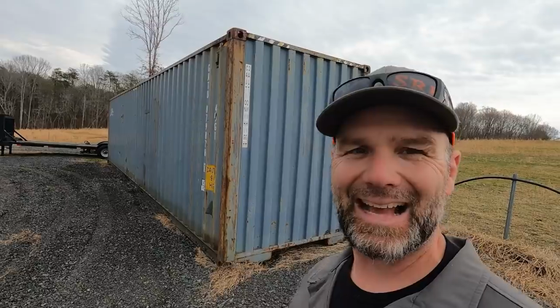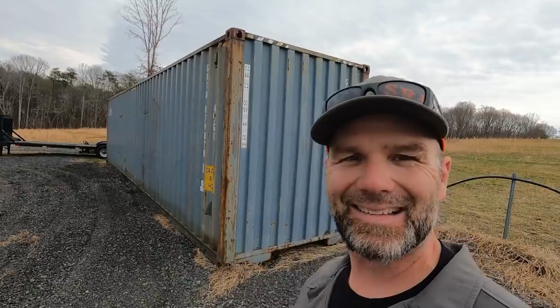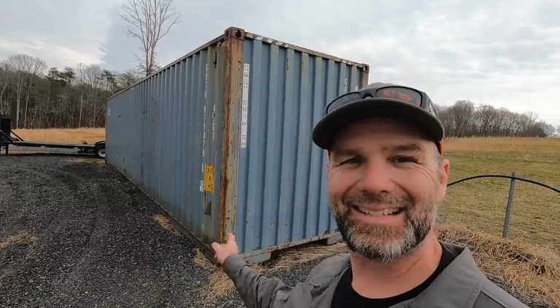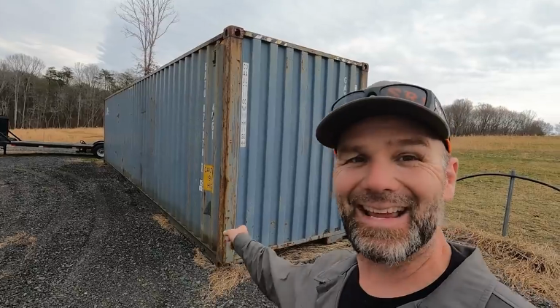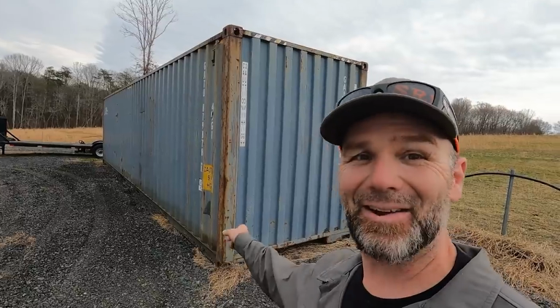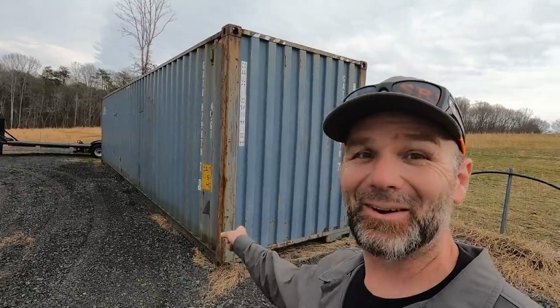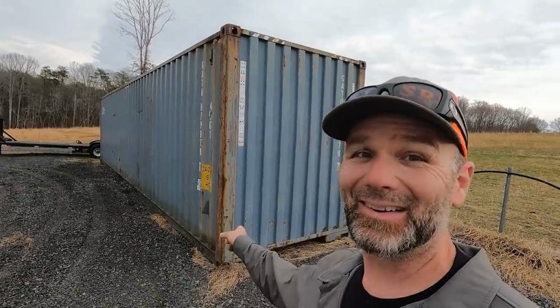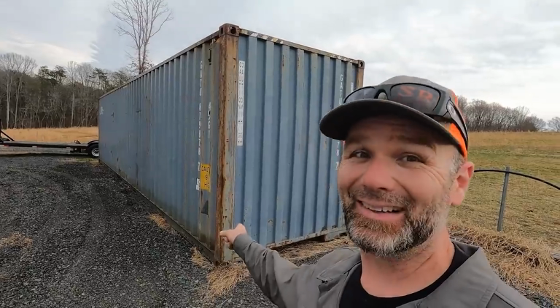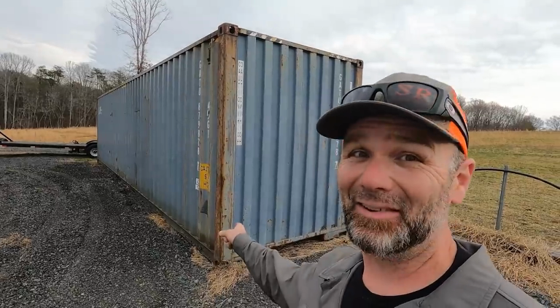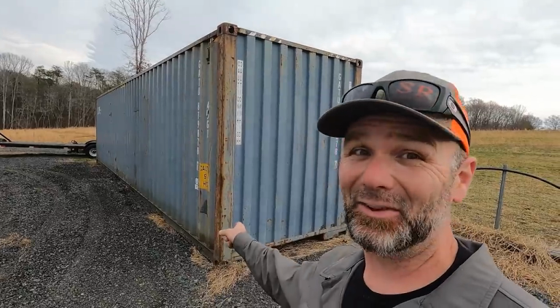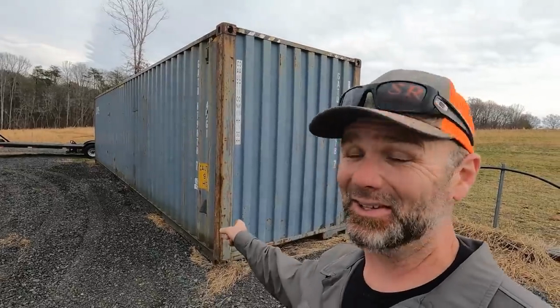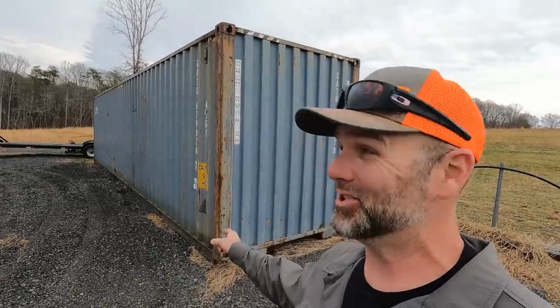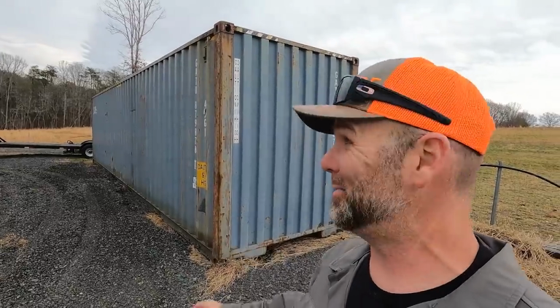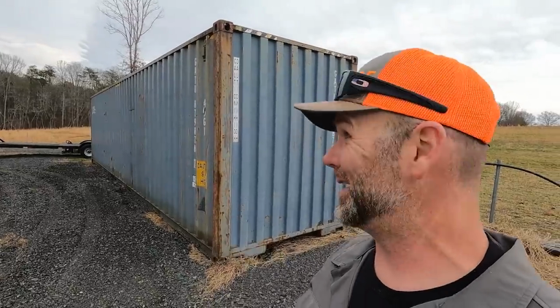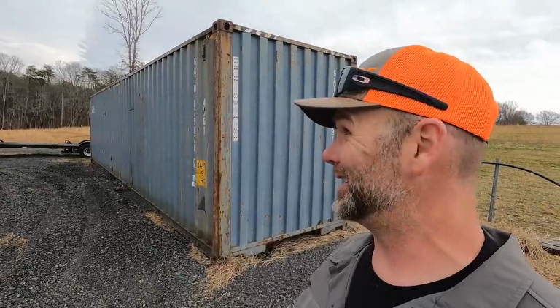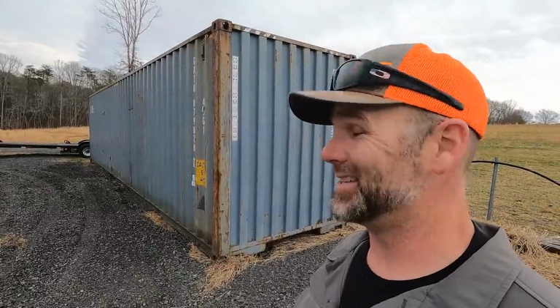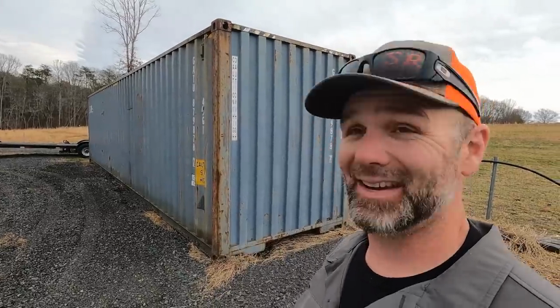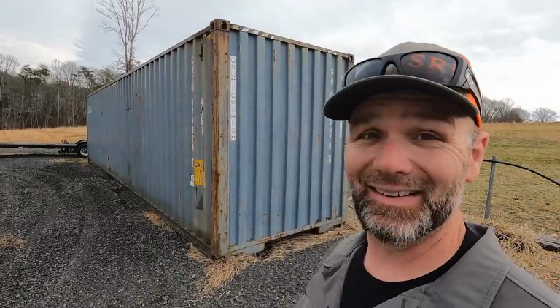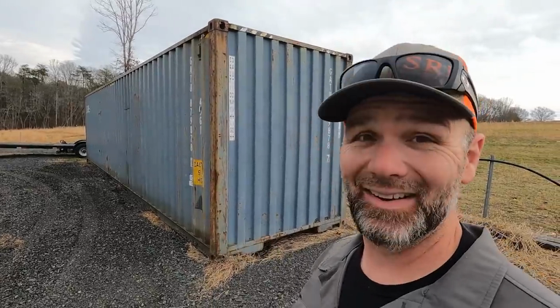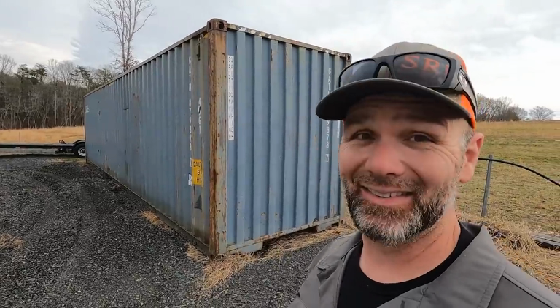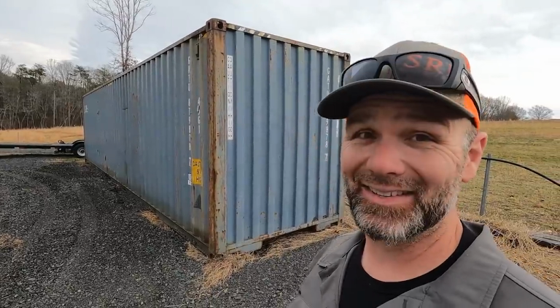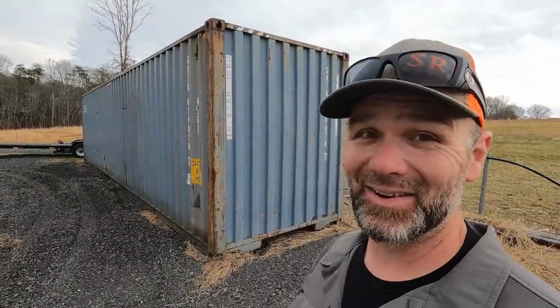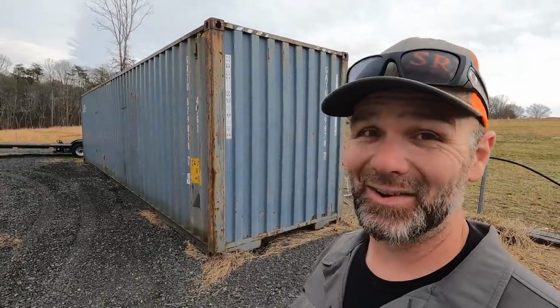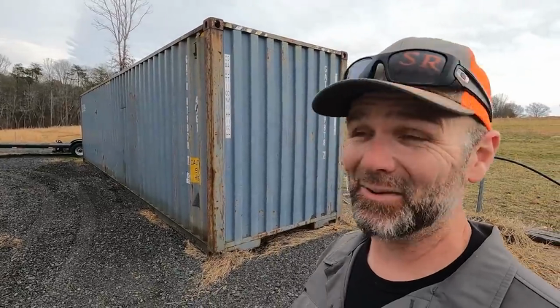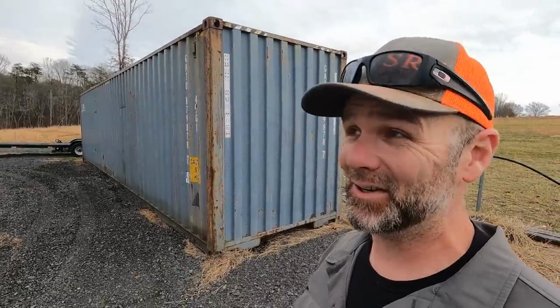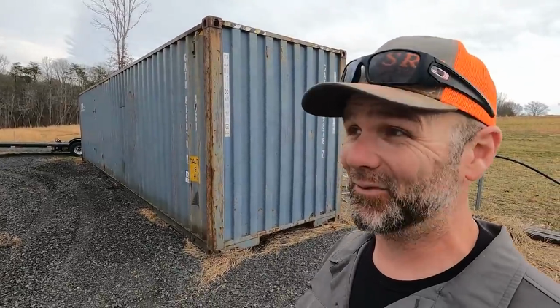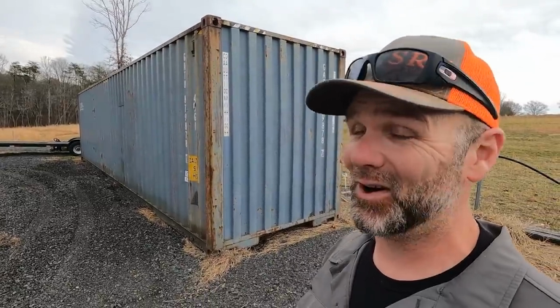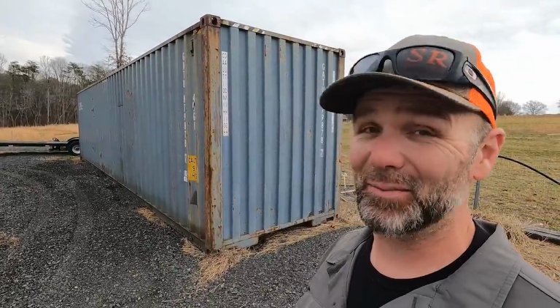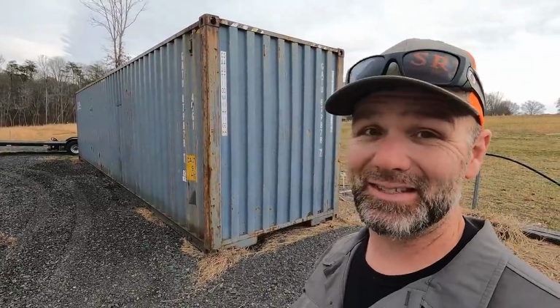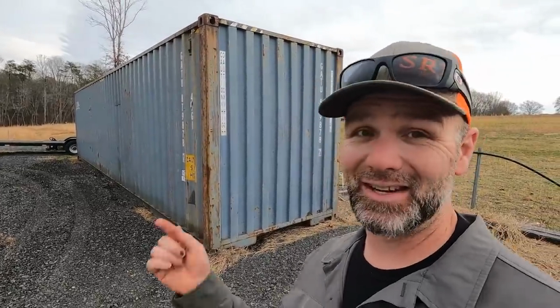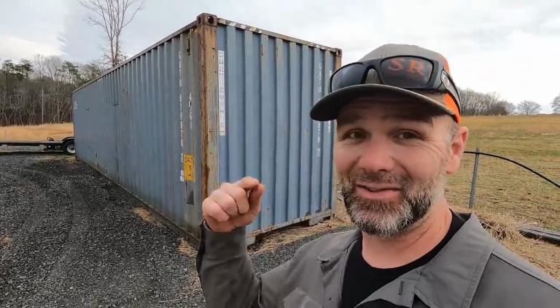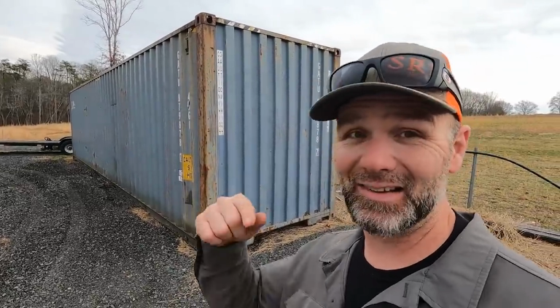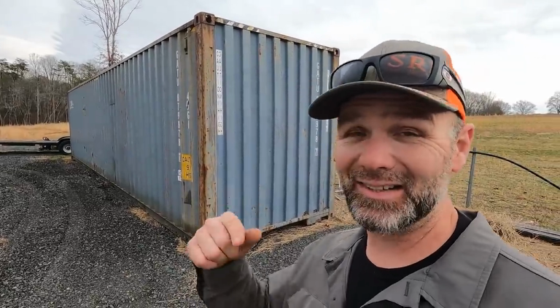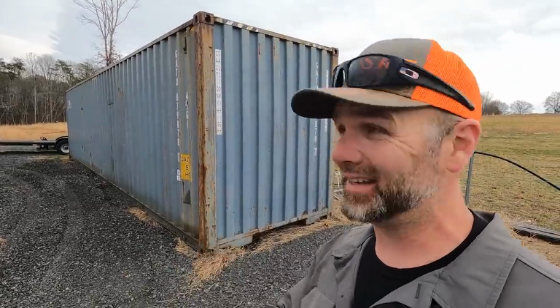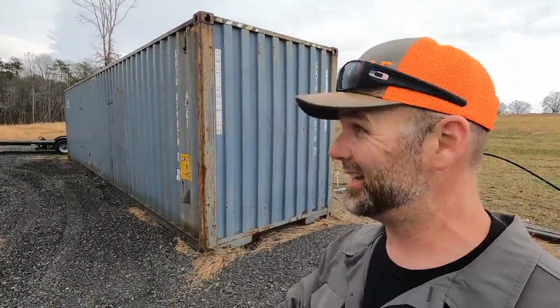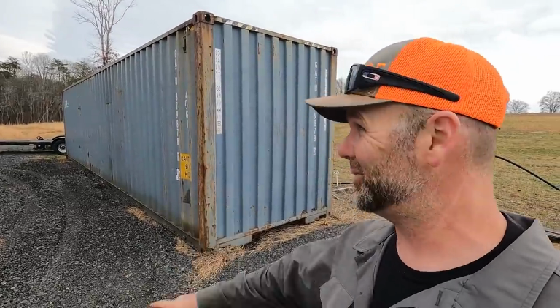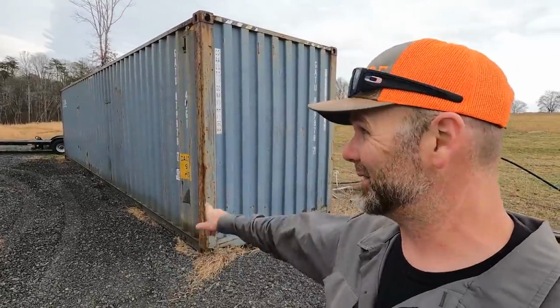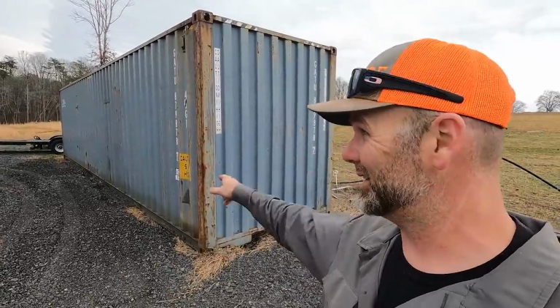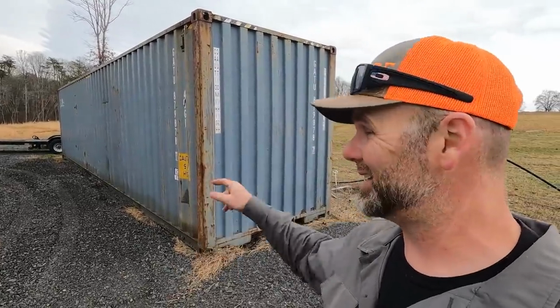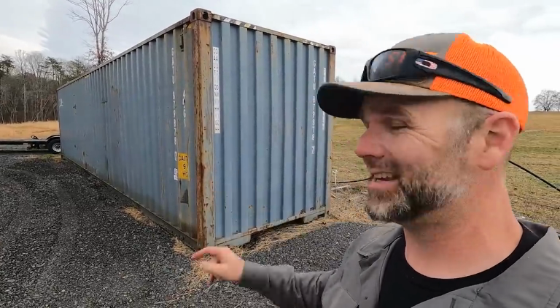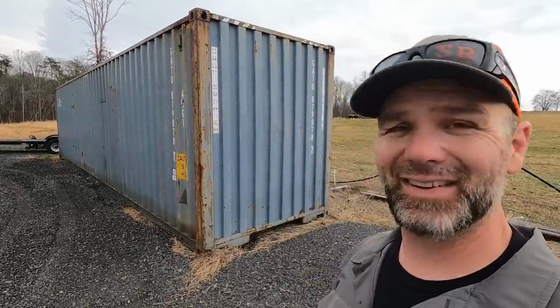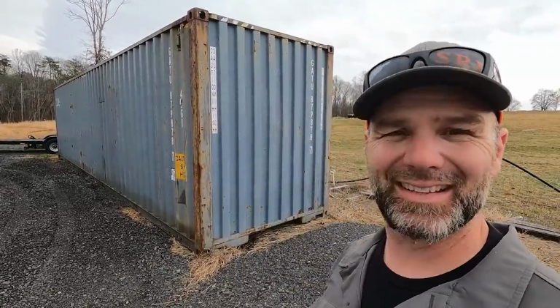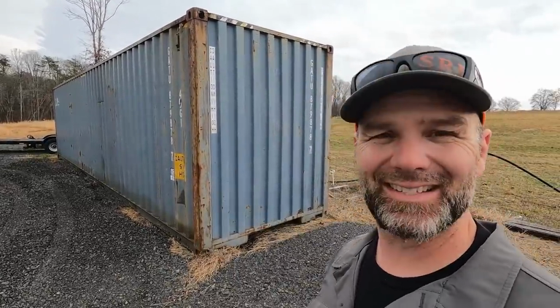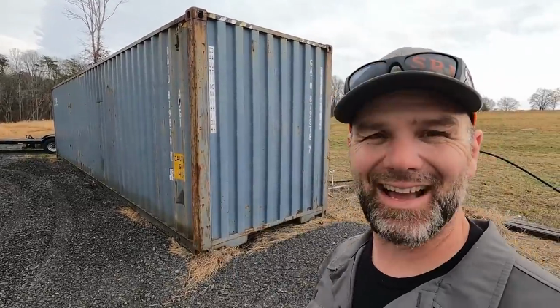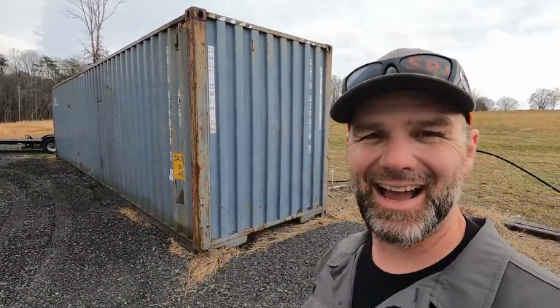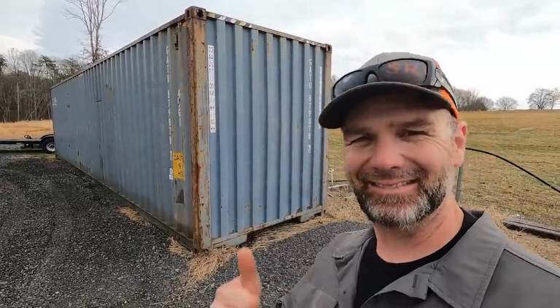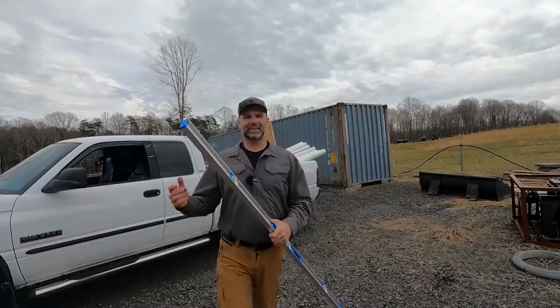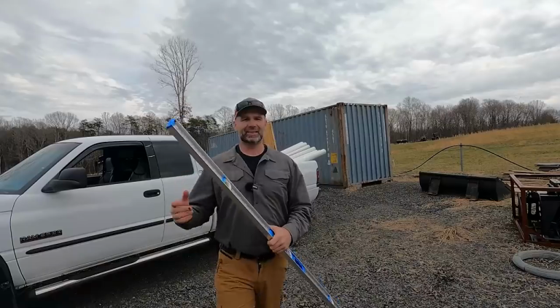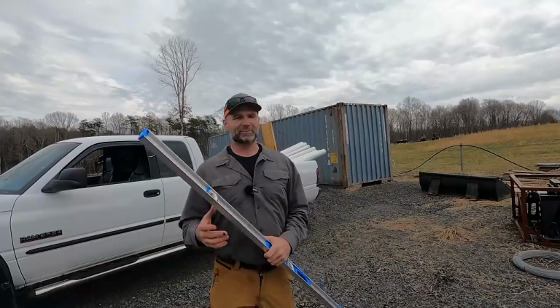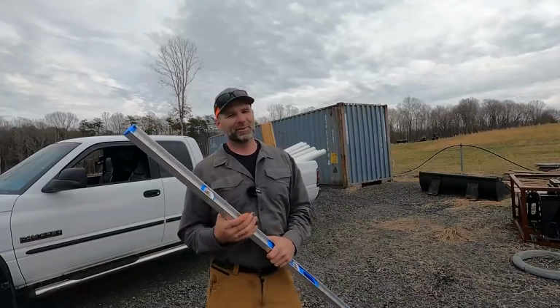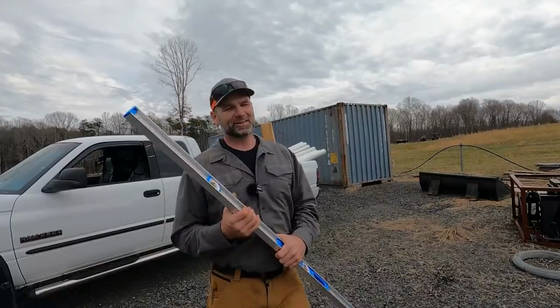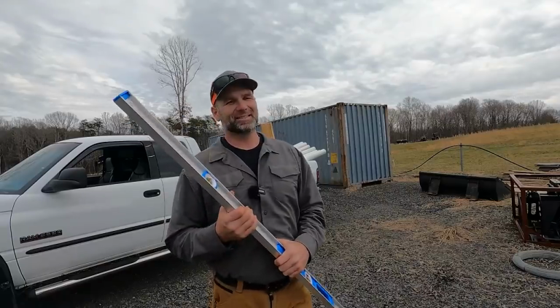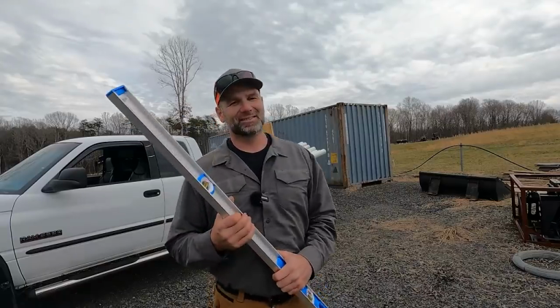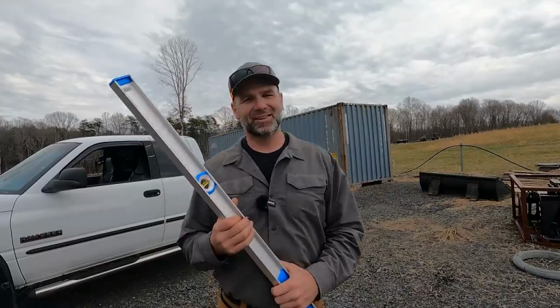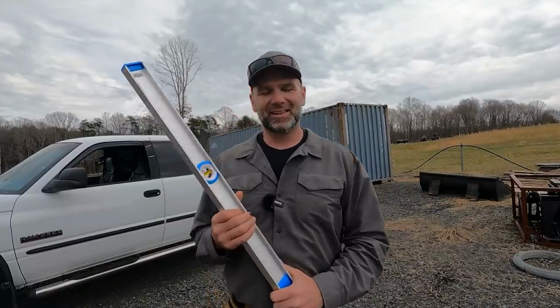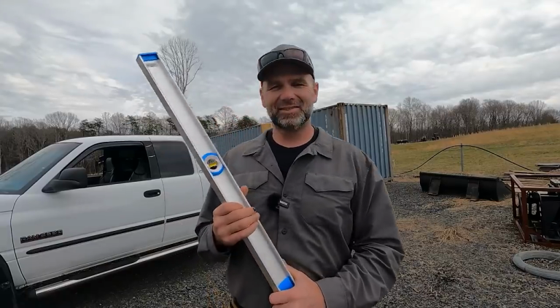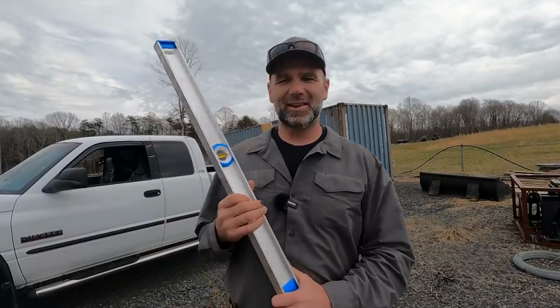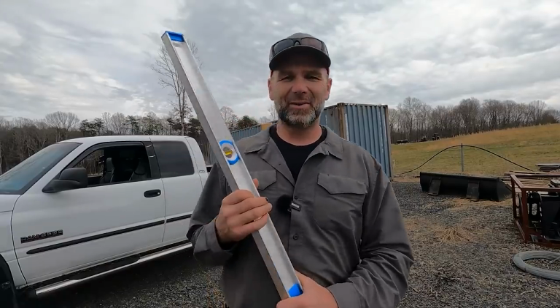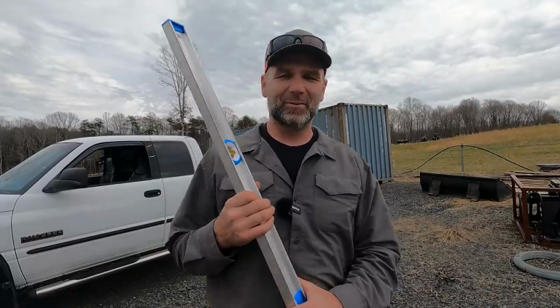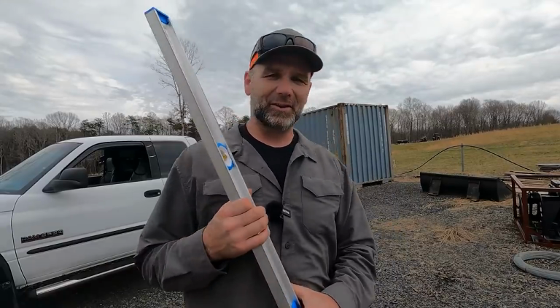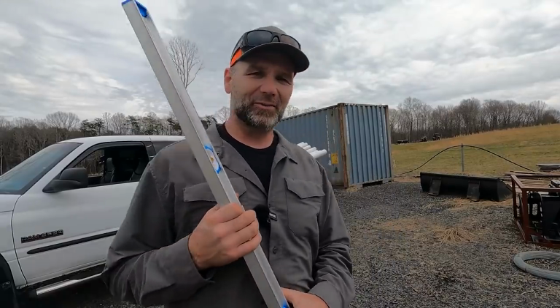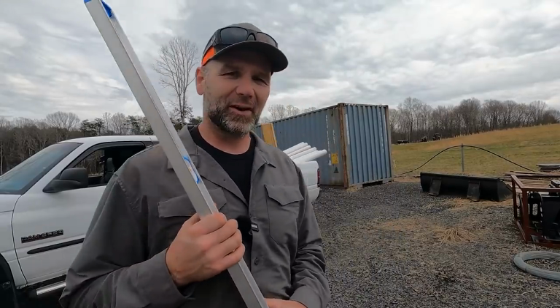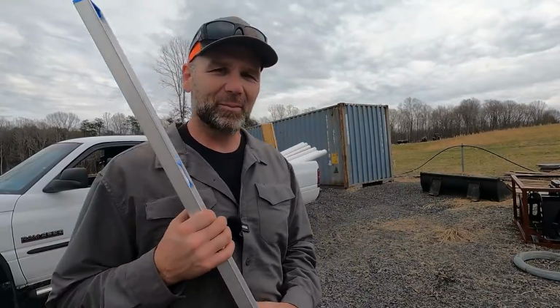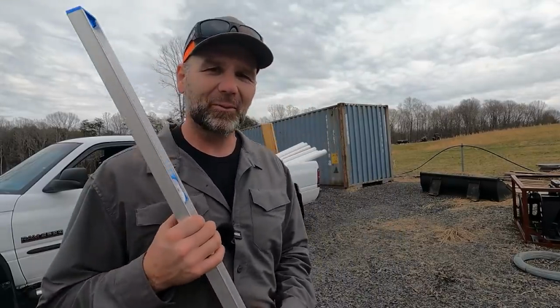Today we're going to level the shipping container here on the Stony Ridge Farm. Stick around to the end and we're going to take you inside. Hey there folks, this is Josh, Stony Ridge farmer.